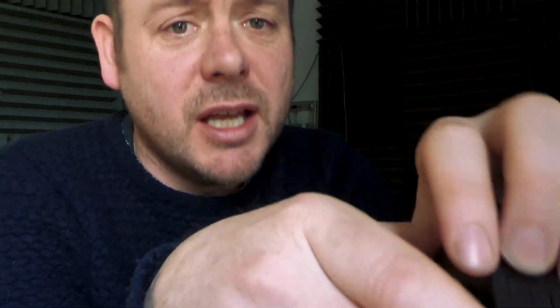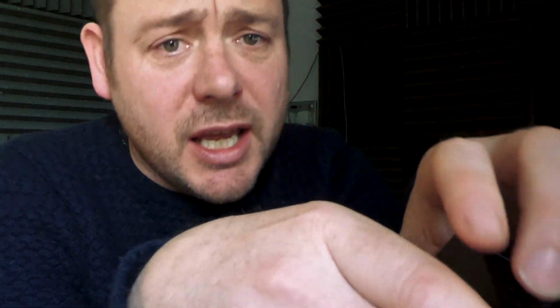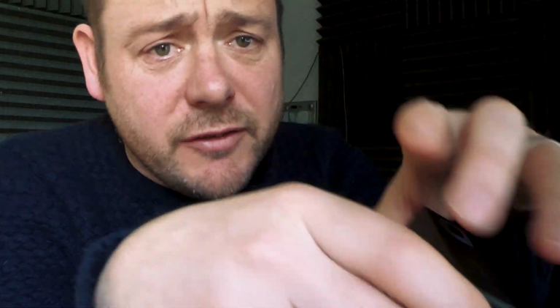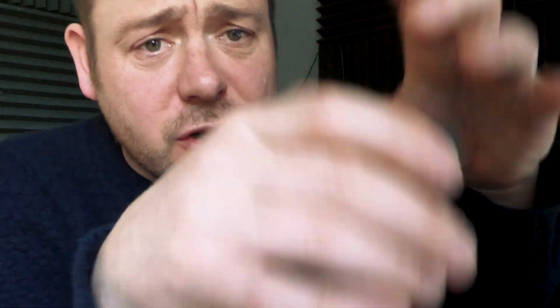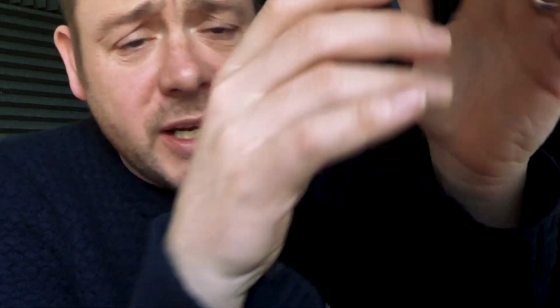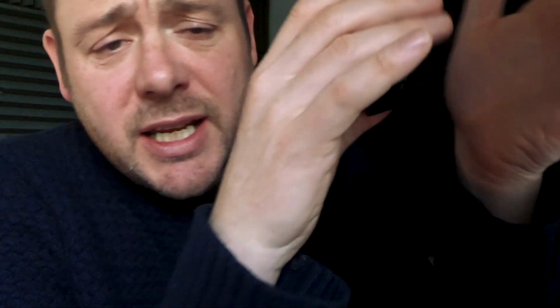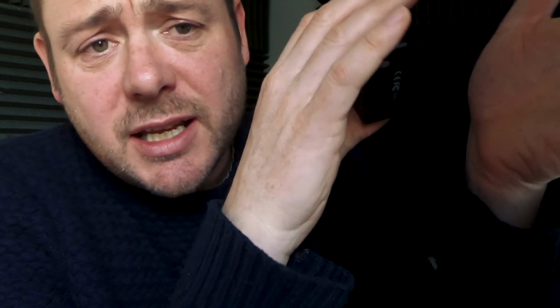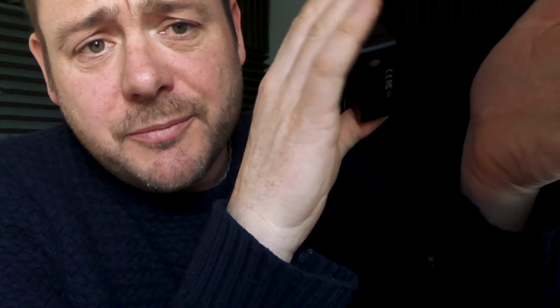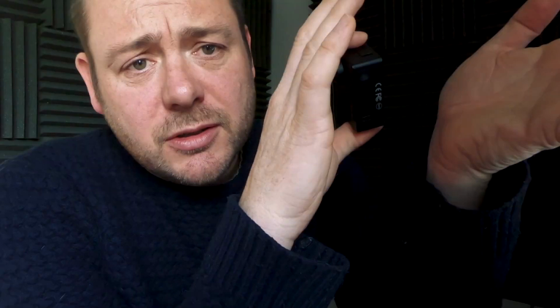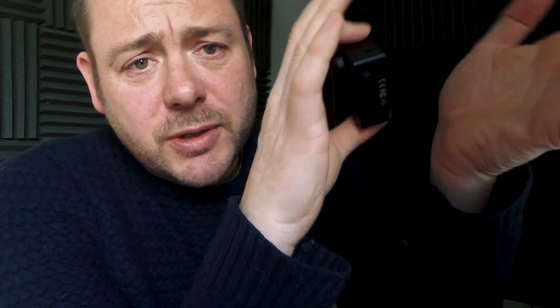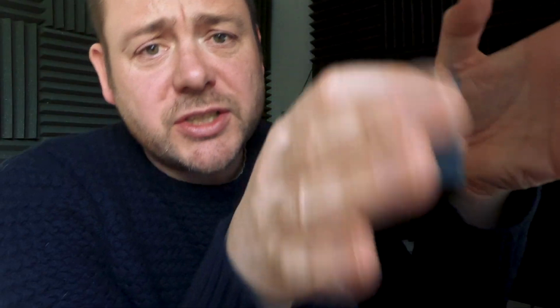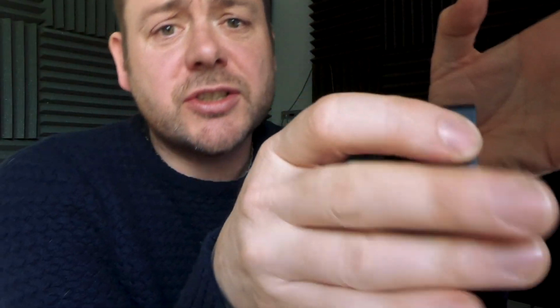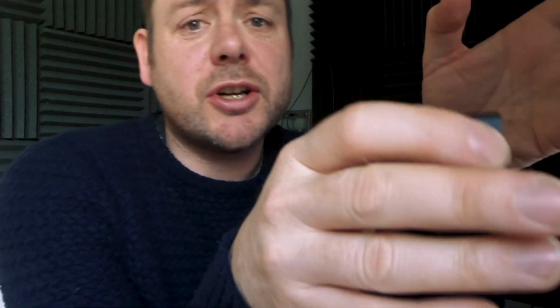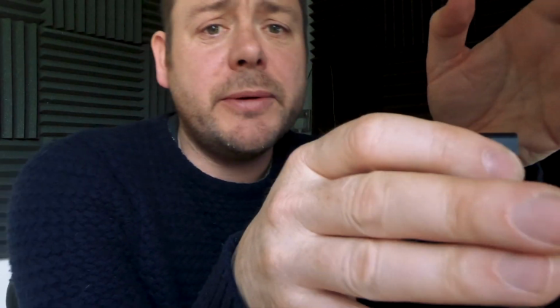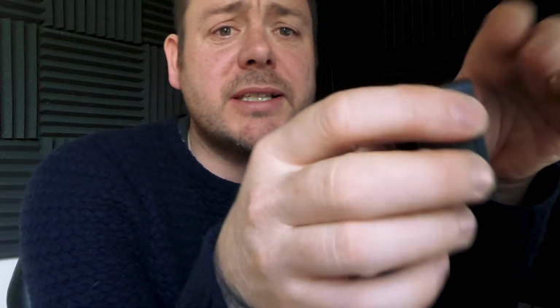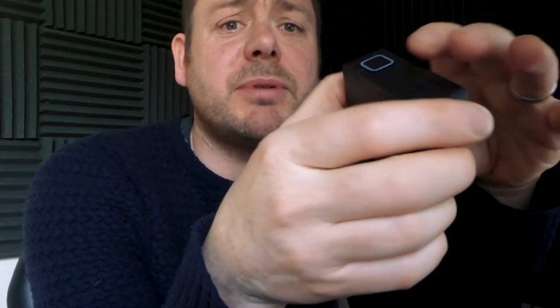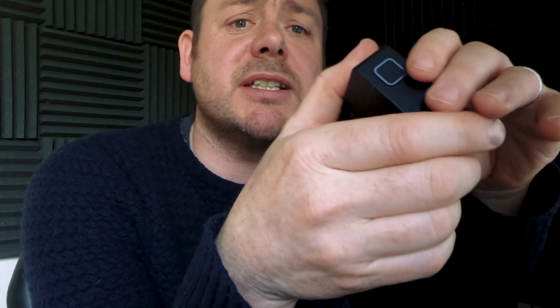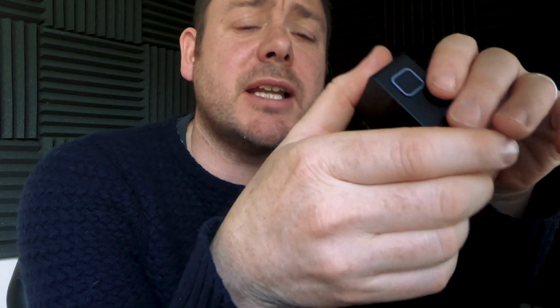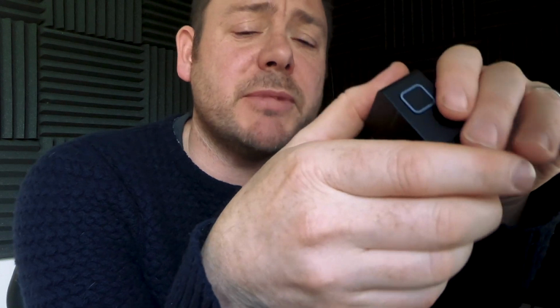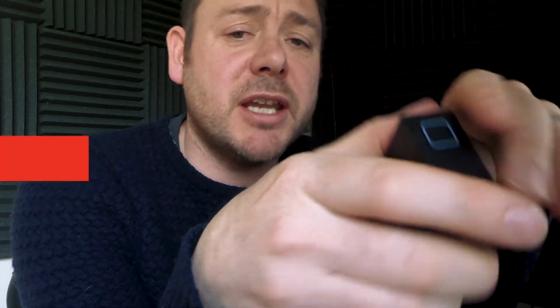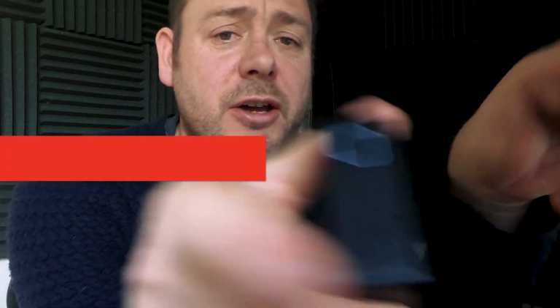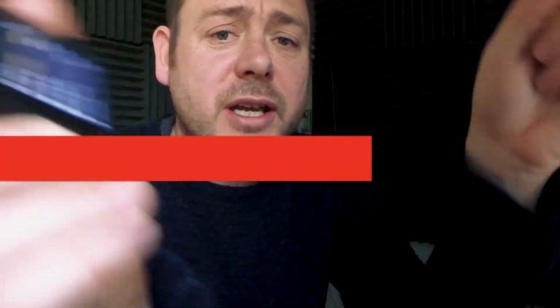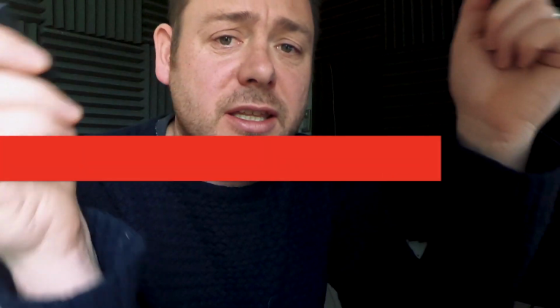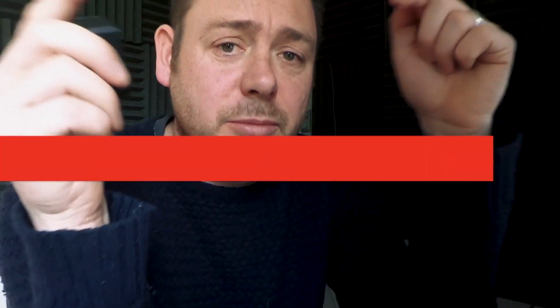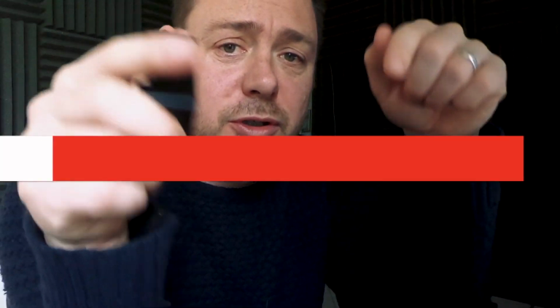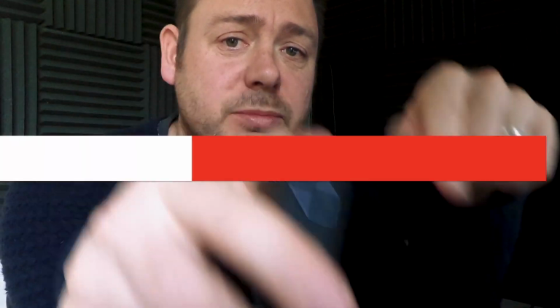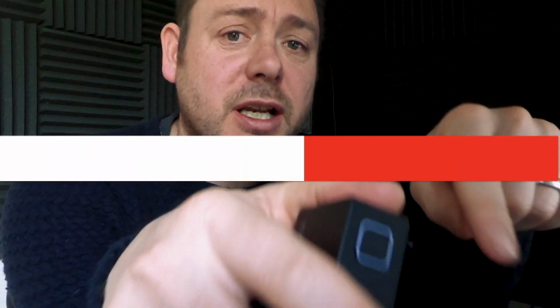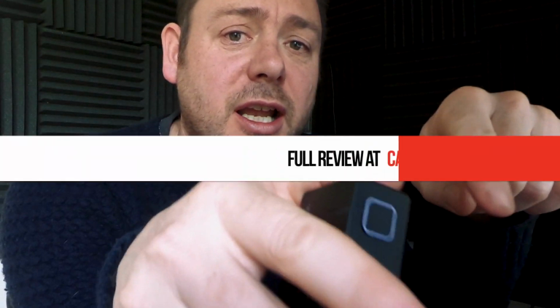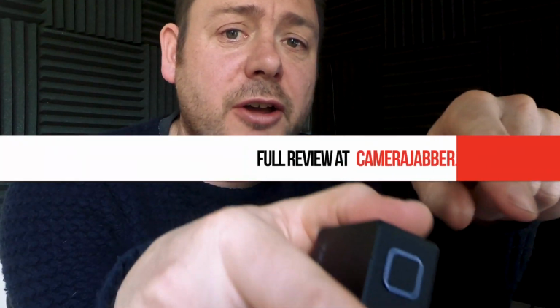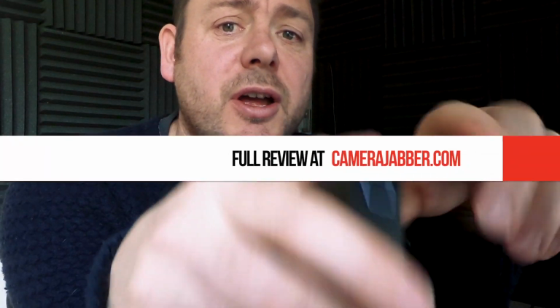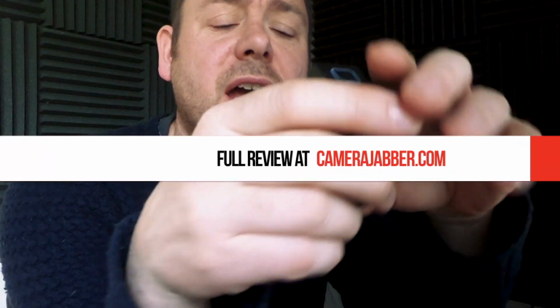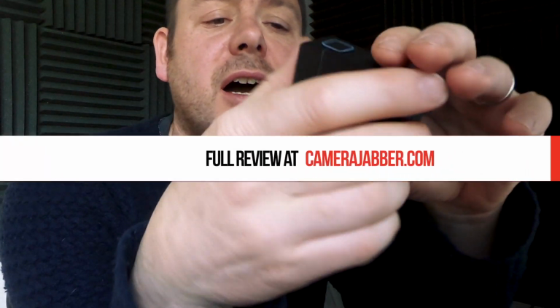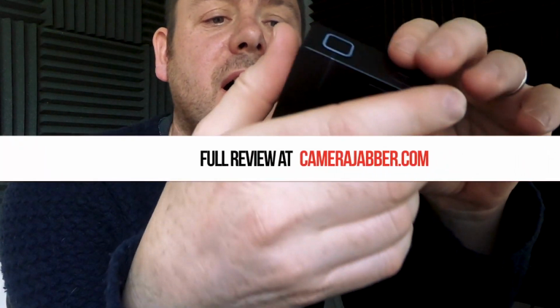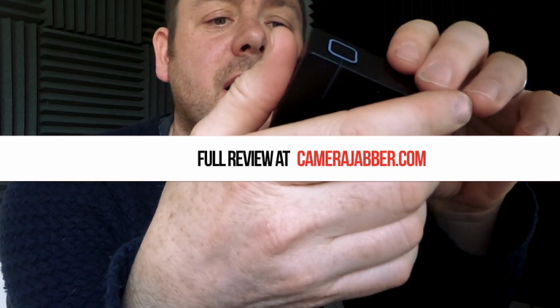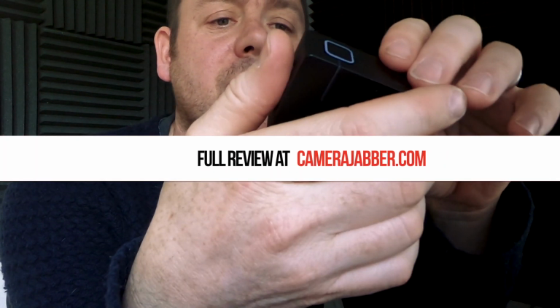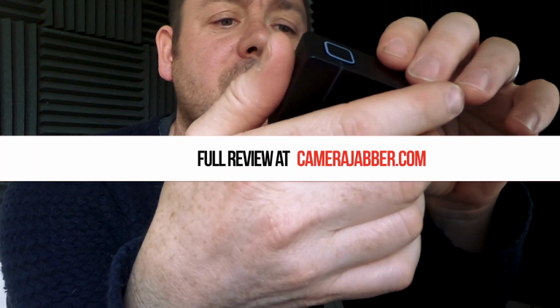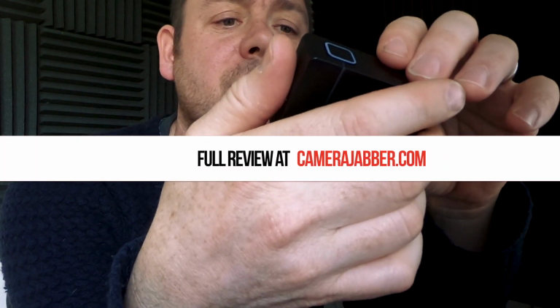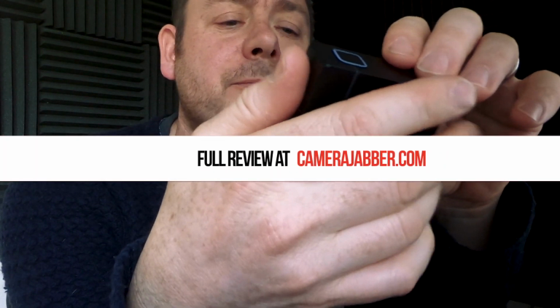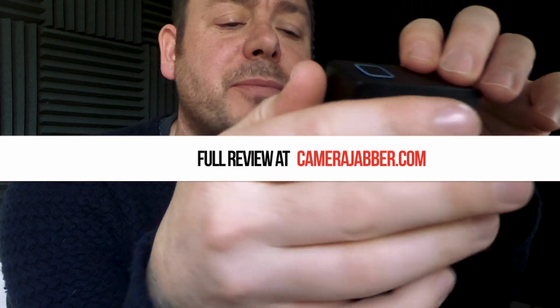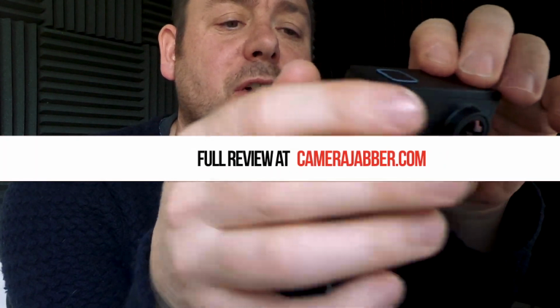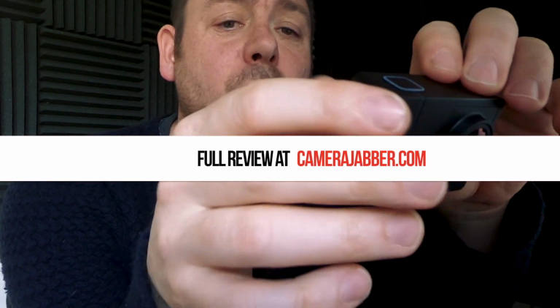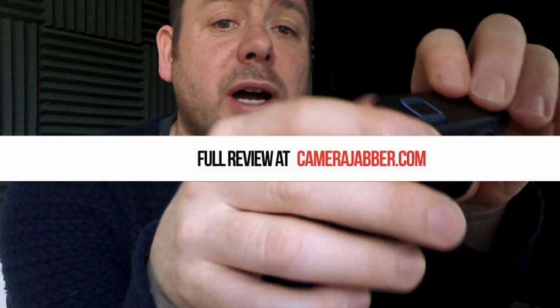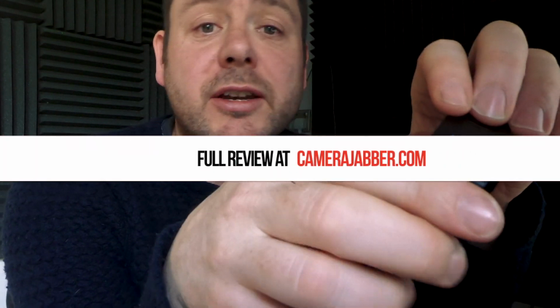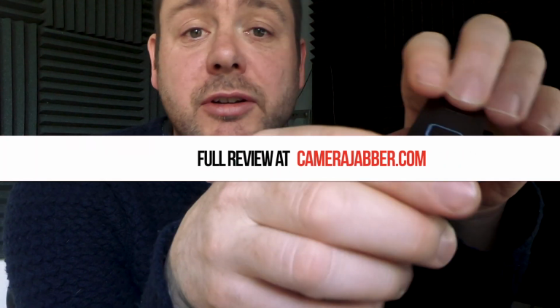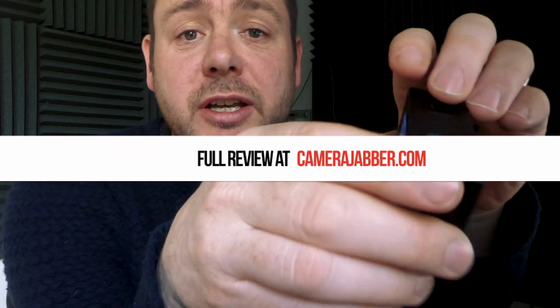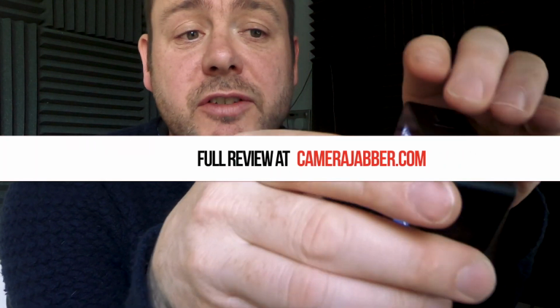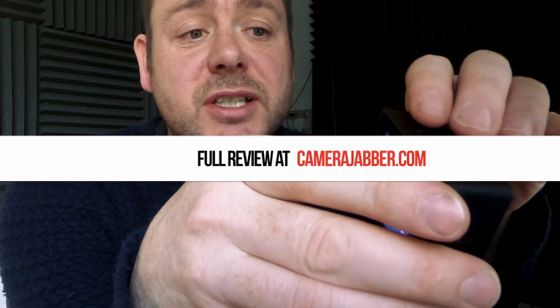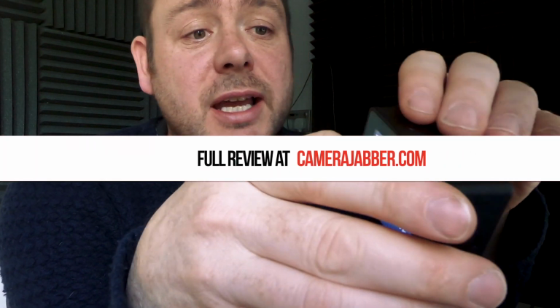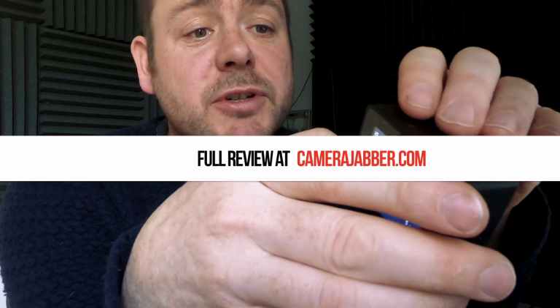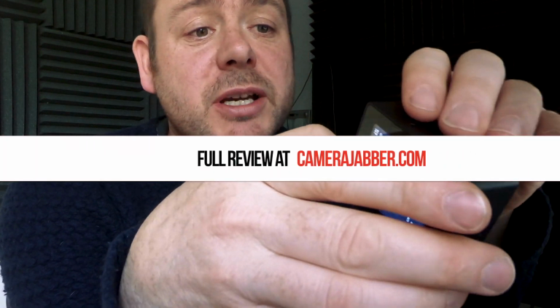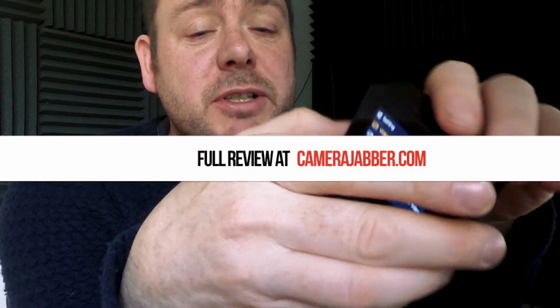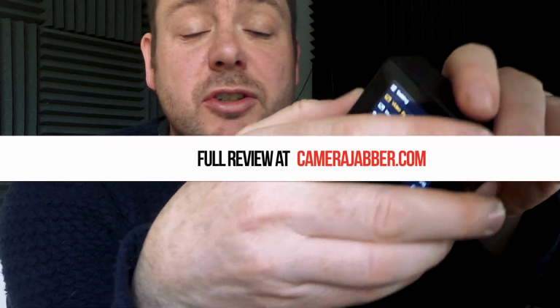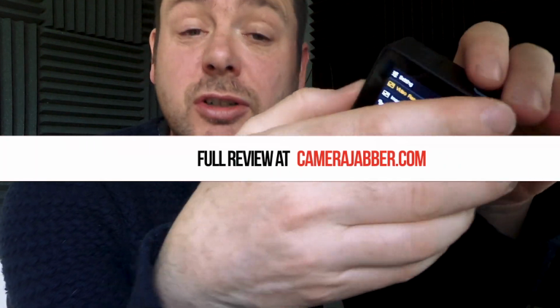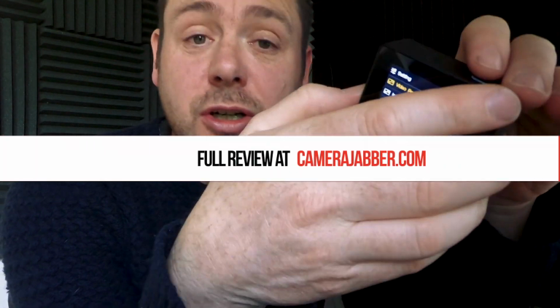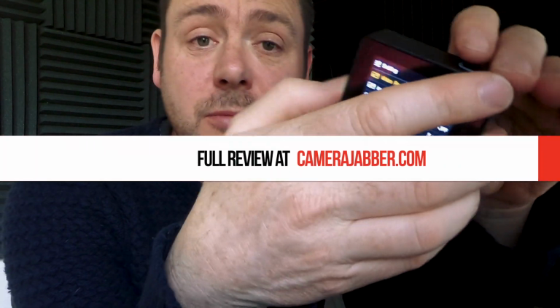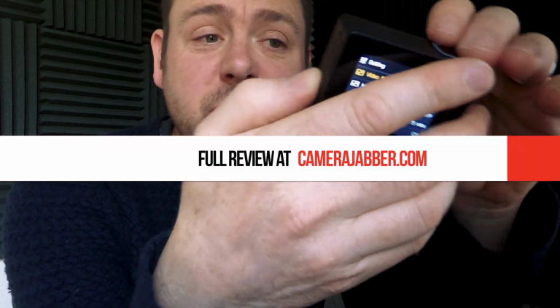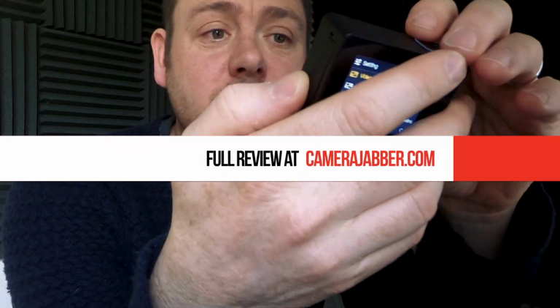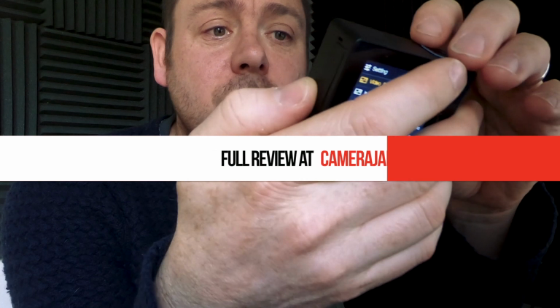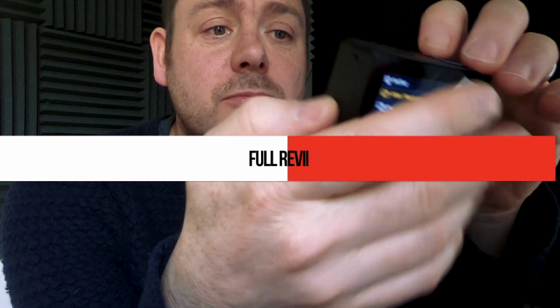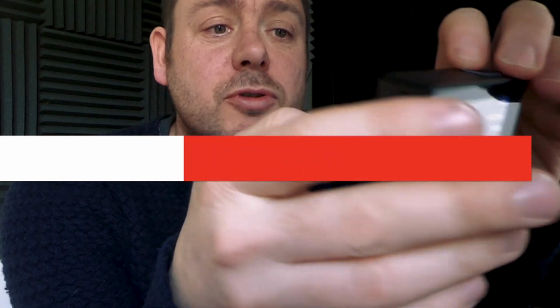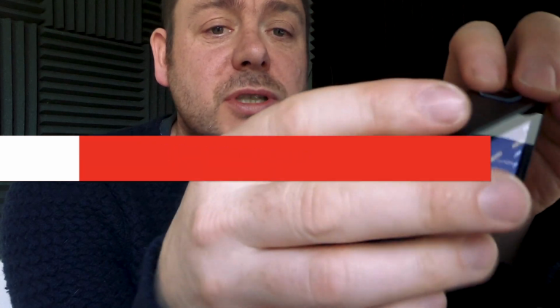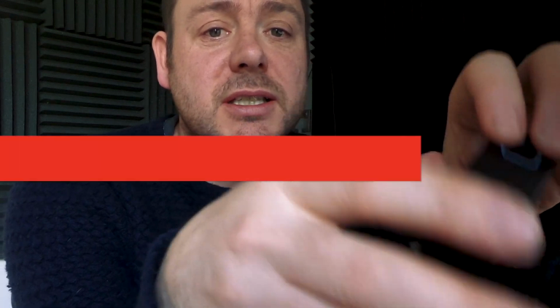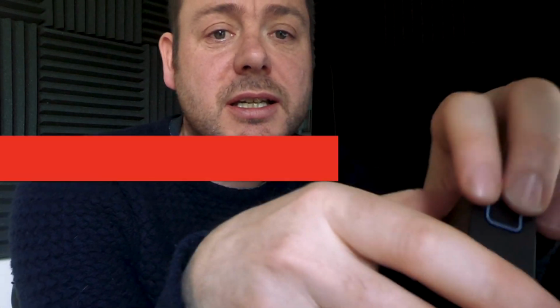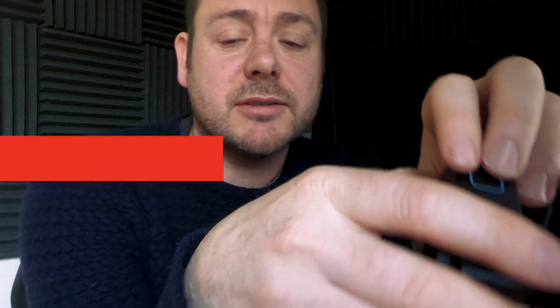As an overview, it's really quite exciting and the extra size and bulk doesn't put me off at all. I'll bring you video quality and test results very soon. If you've got any questions or comments please let me know in the box below, or head on over to camerajabber.com for more details.